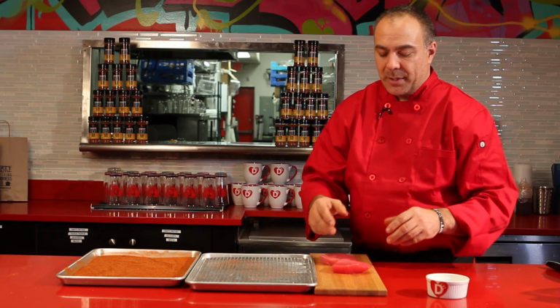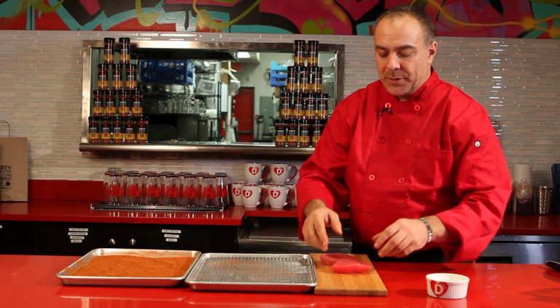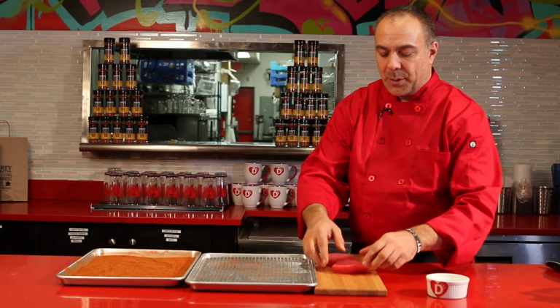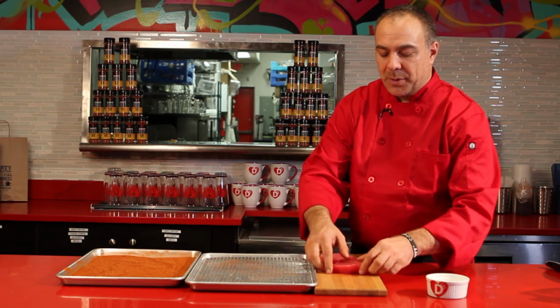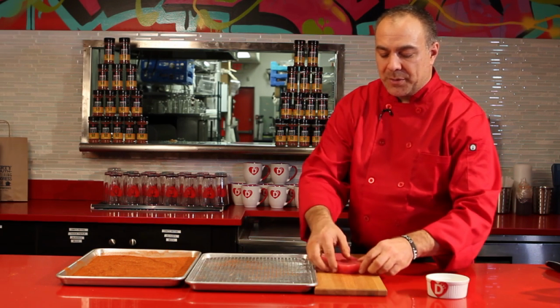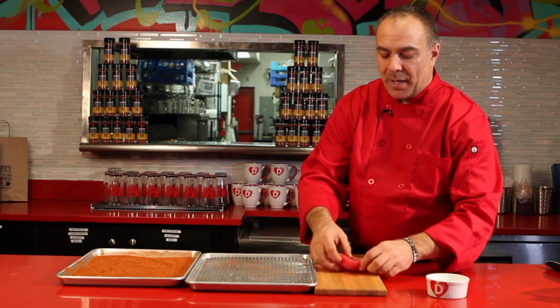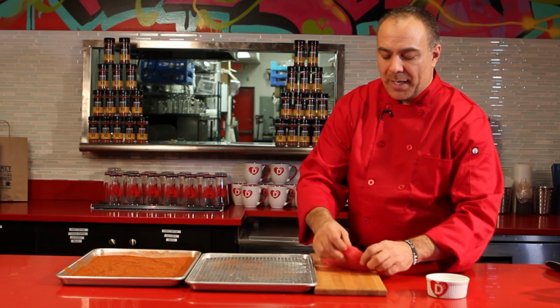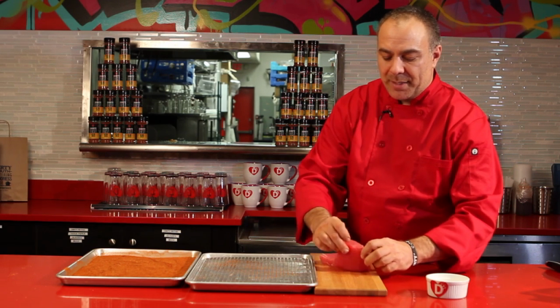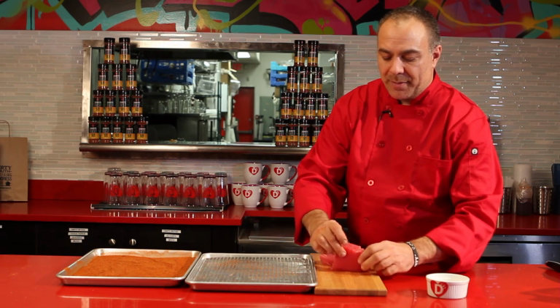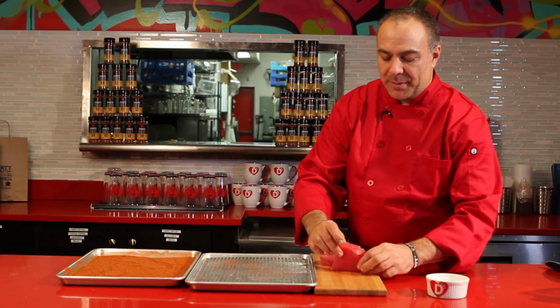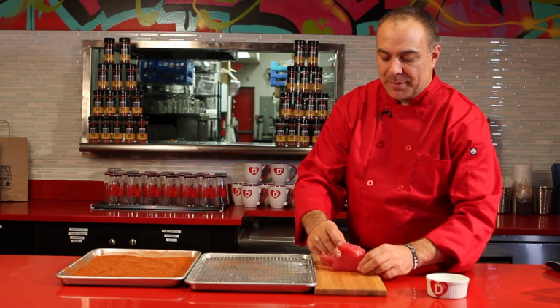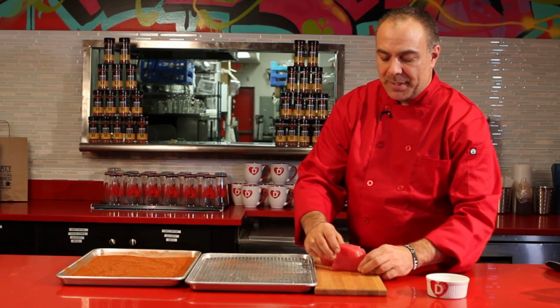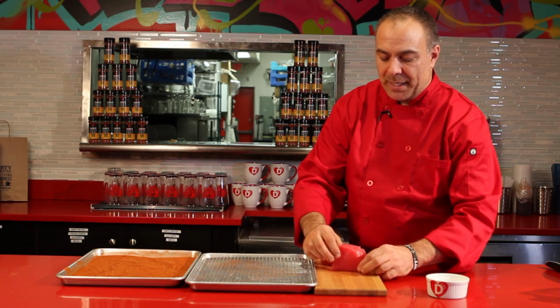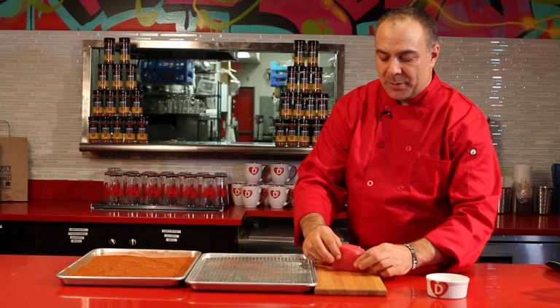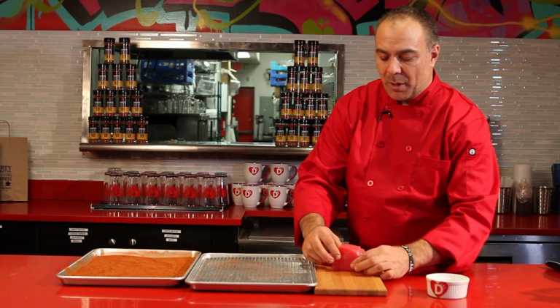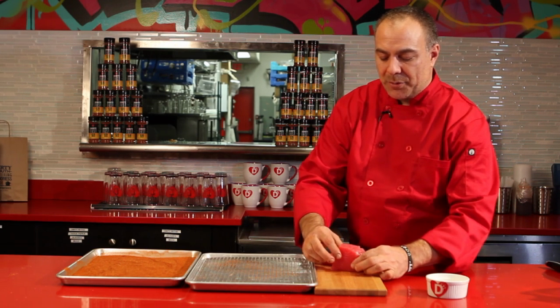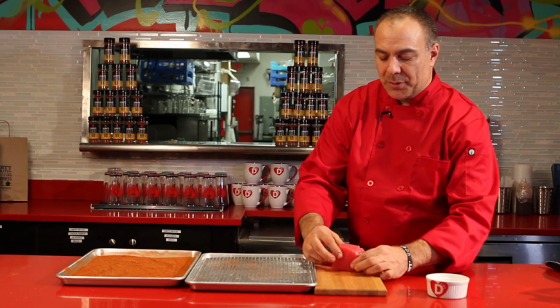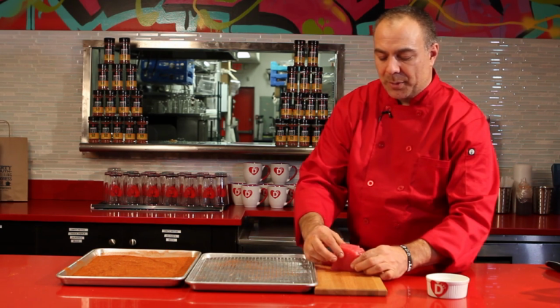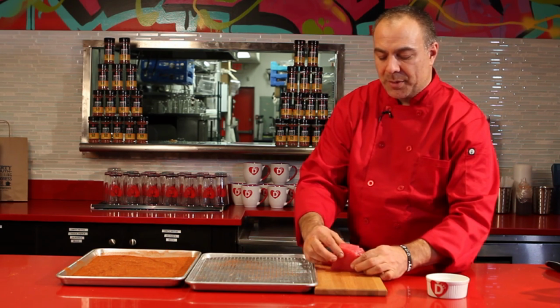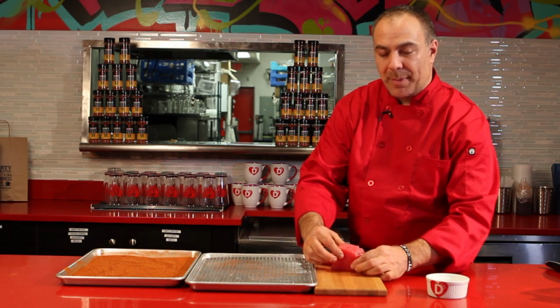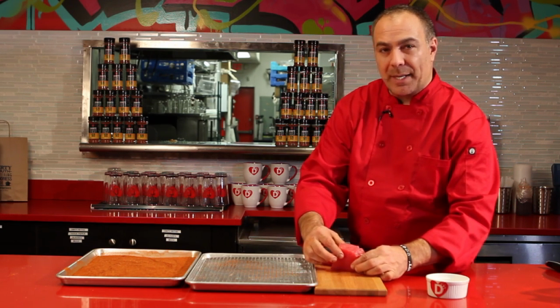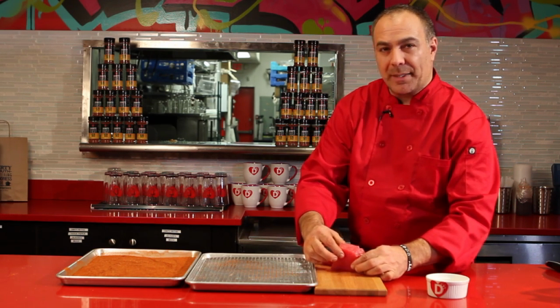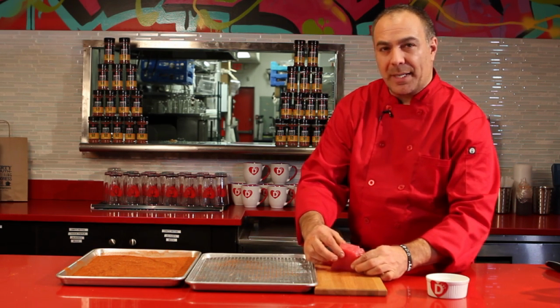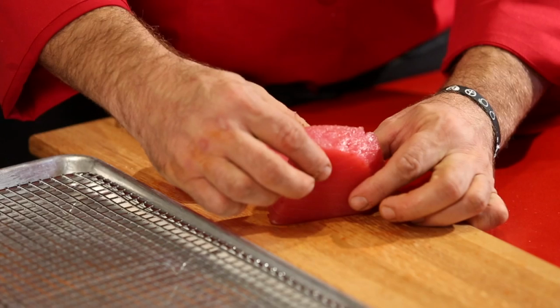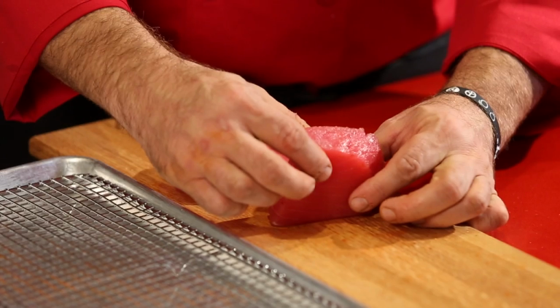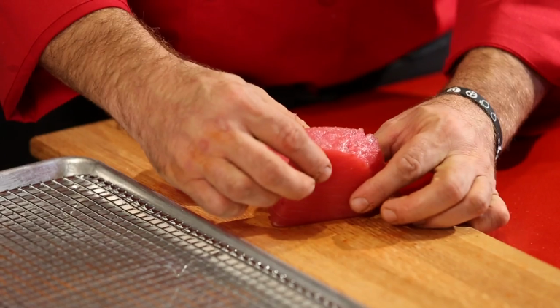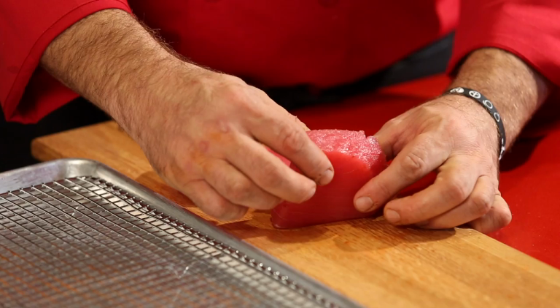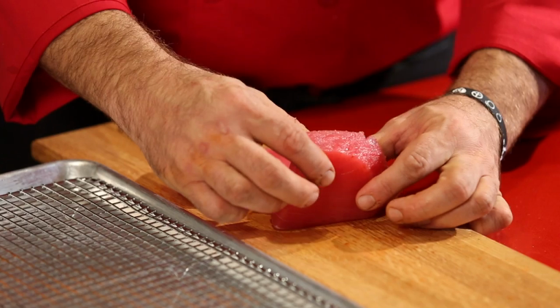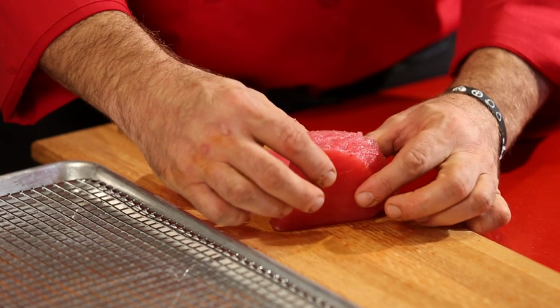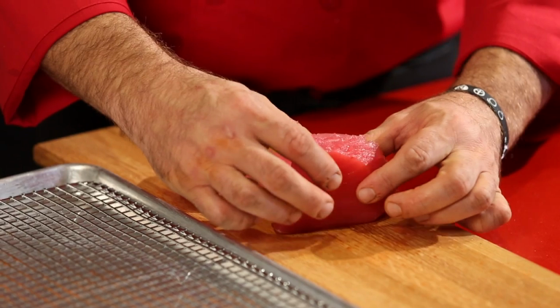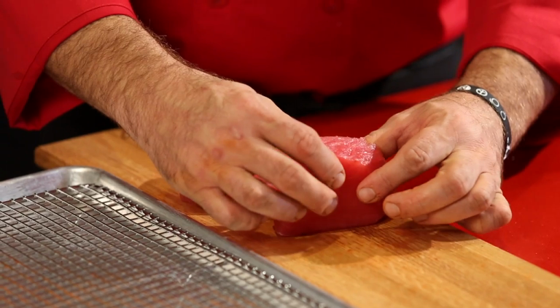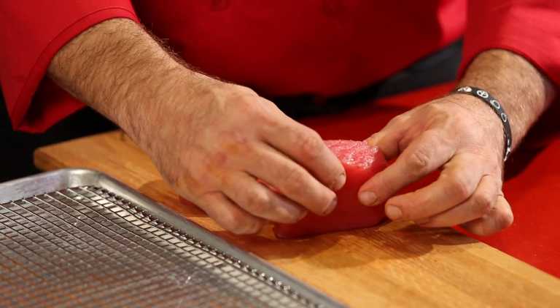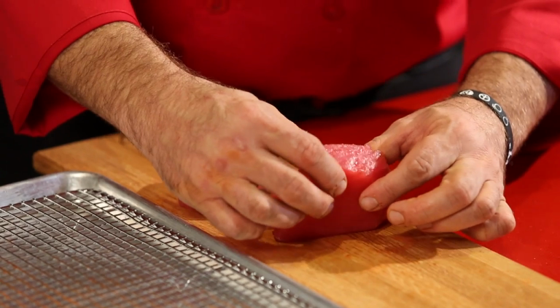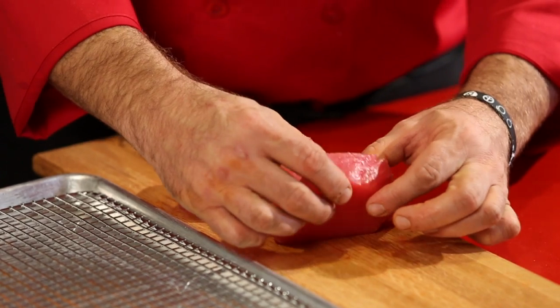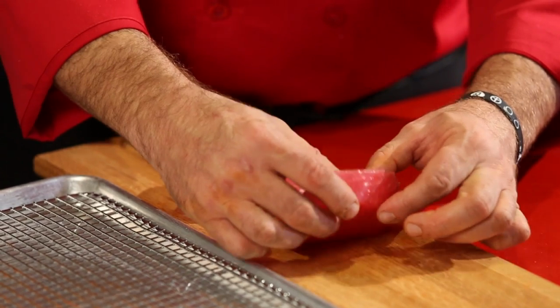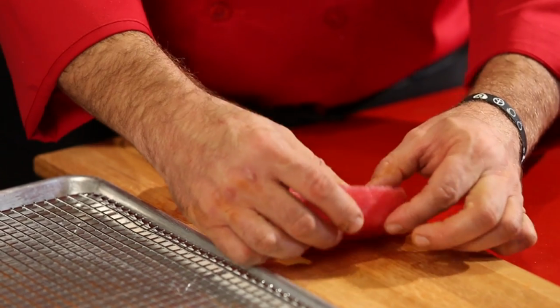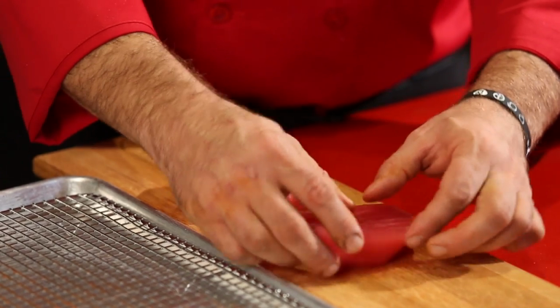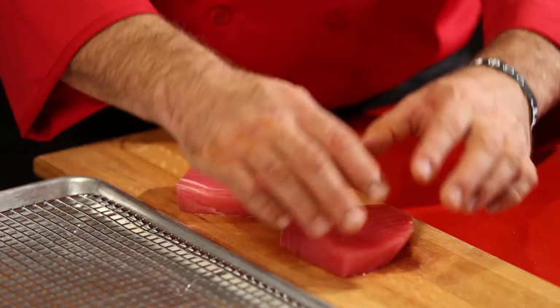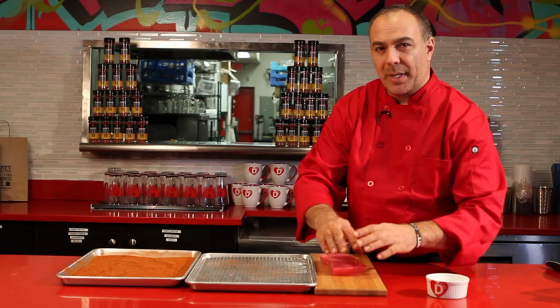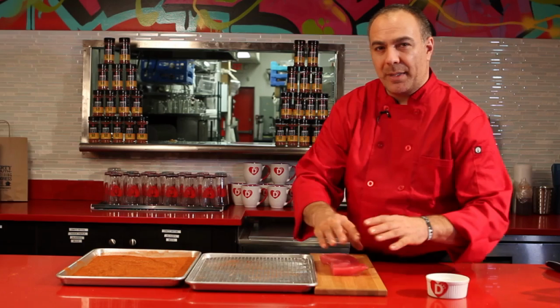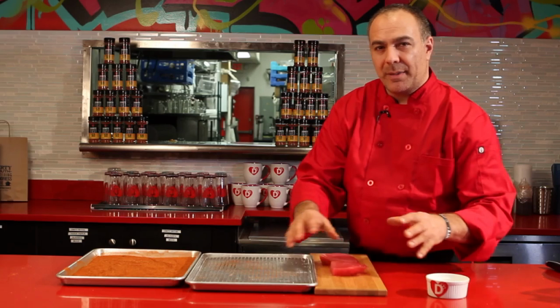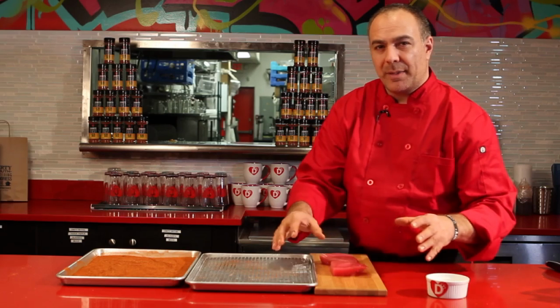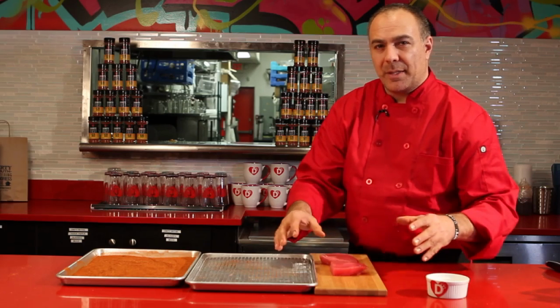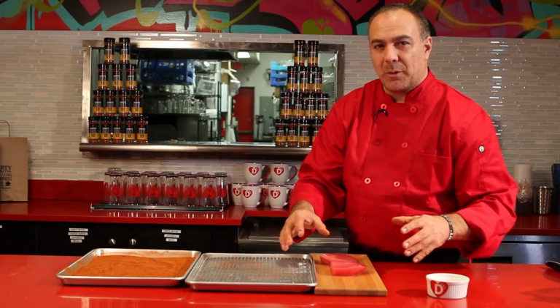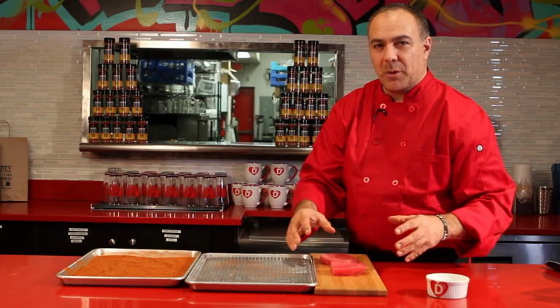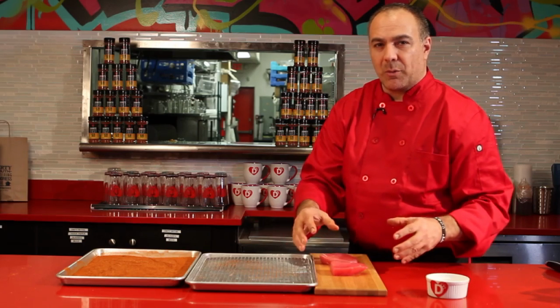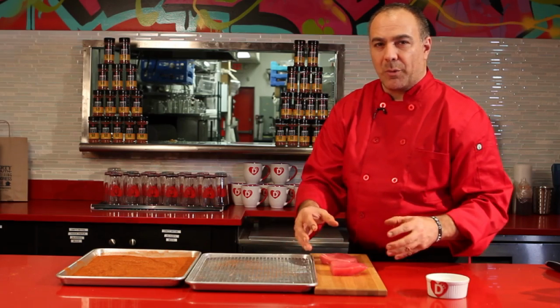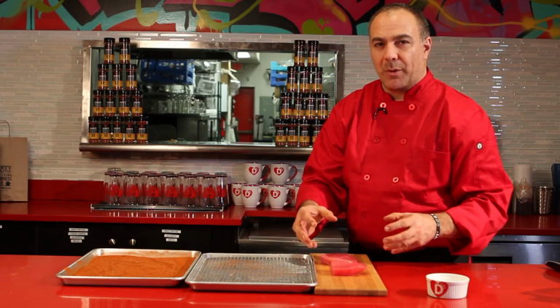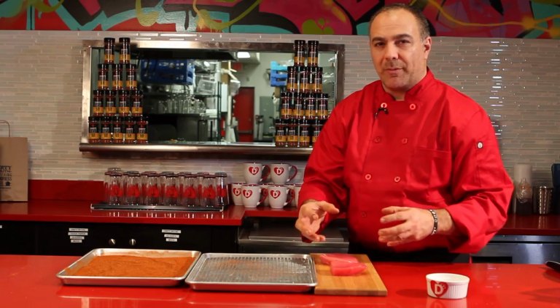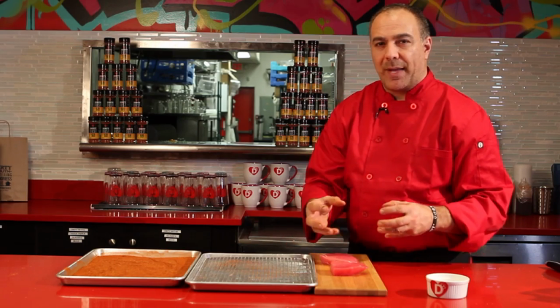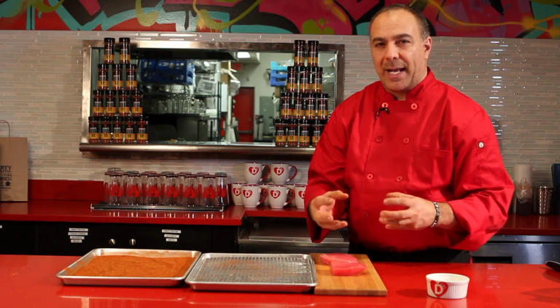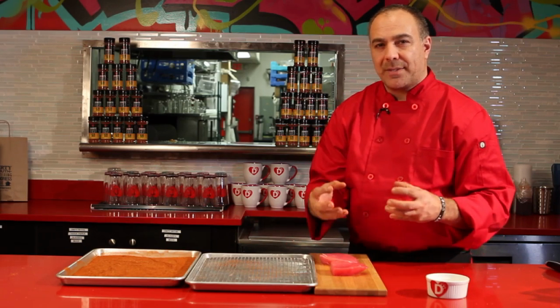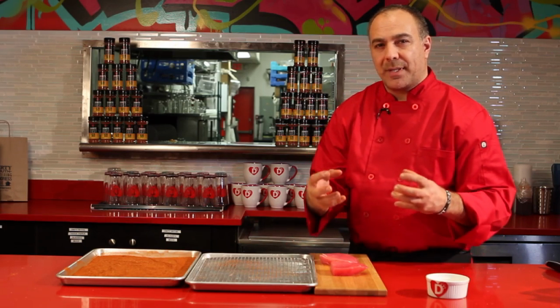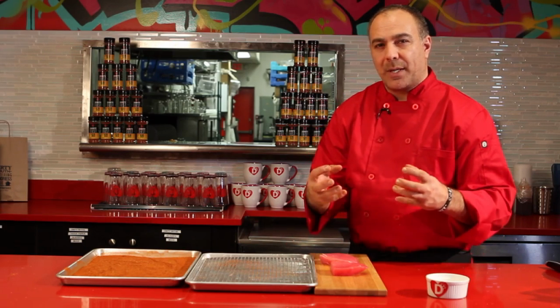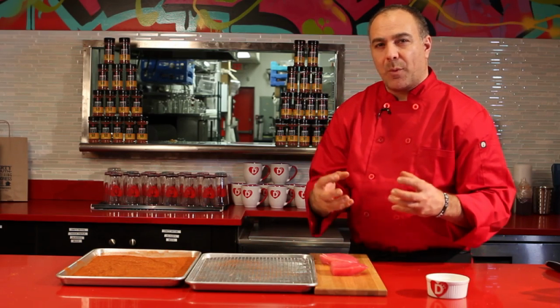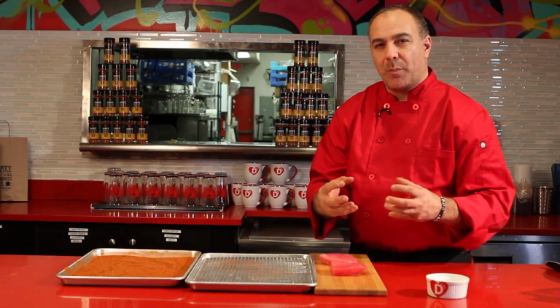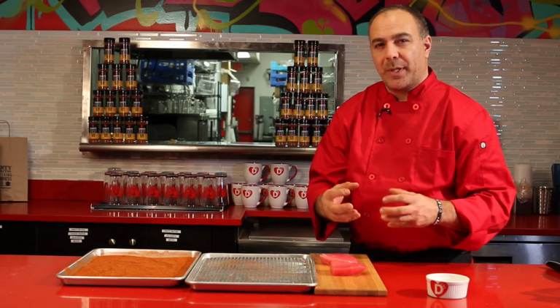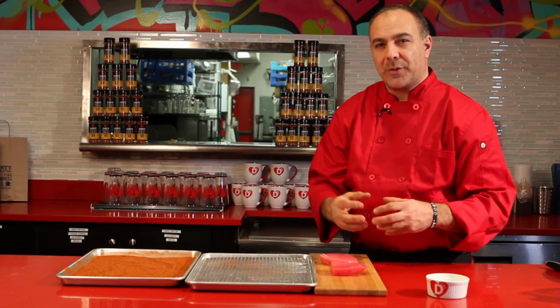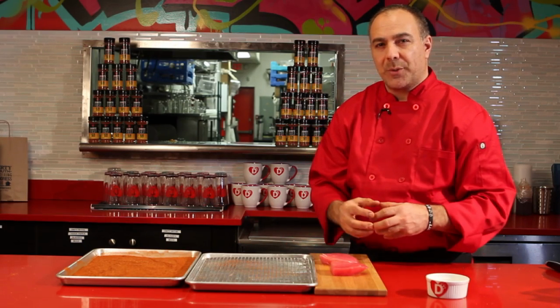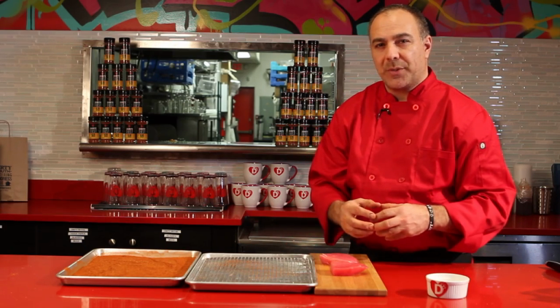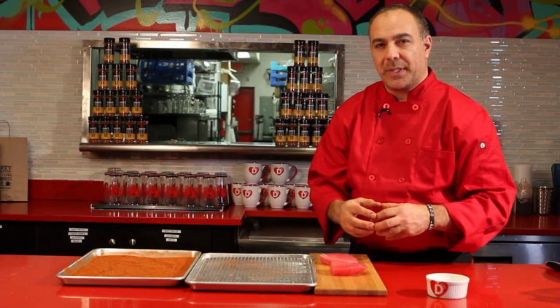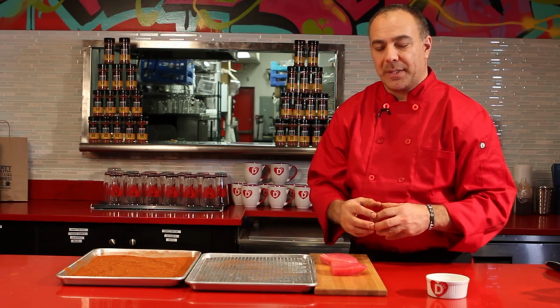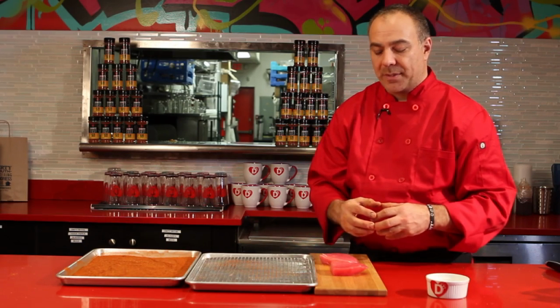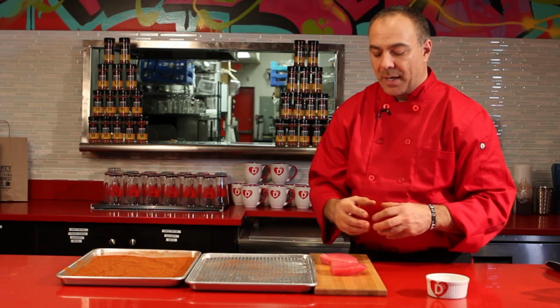The size of the steaks should also be about an inch thick. If they were too thin they'll cook real fast and they won't be juicy inside.